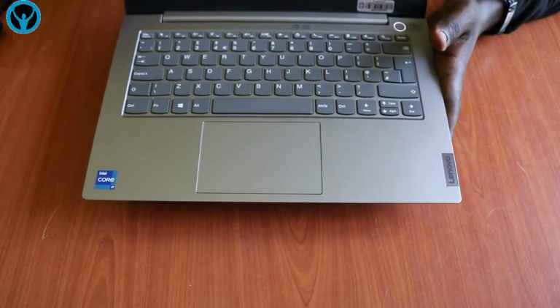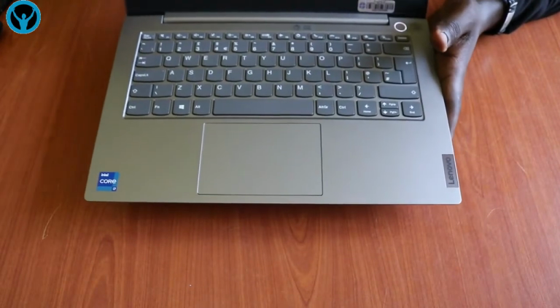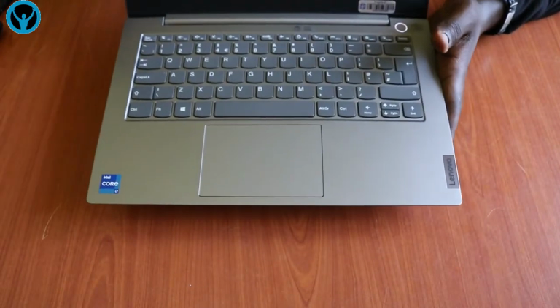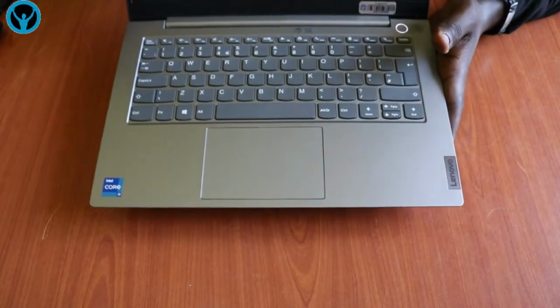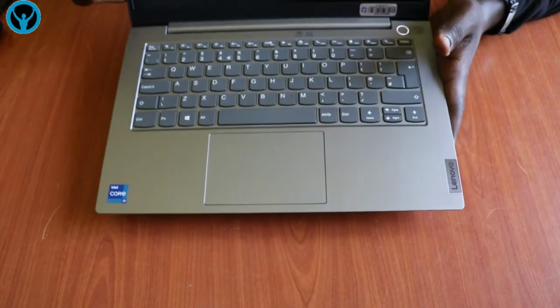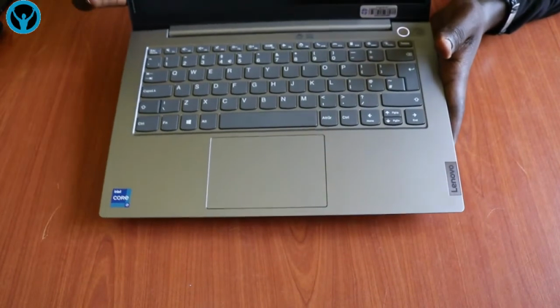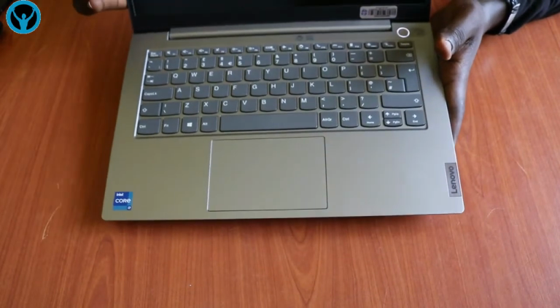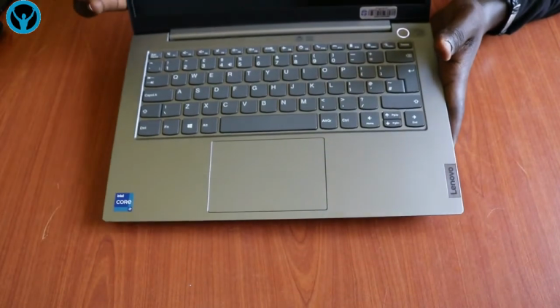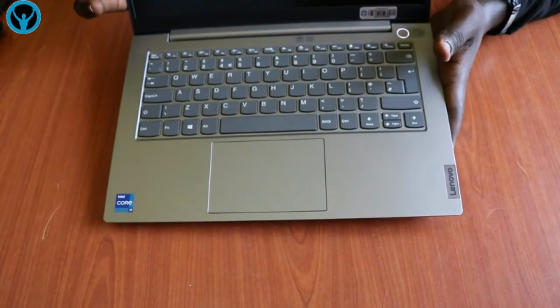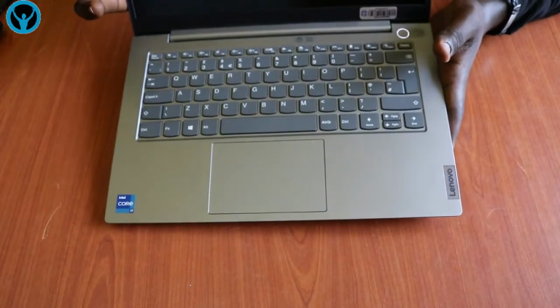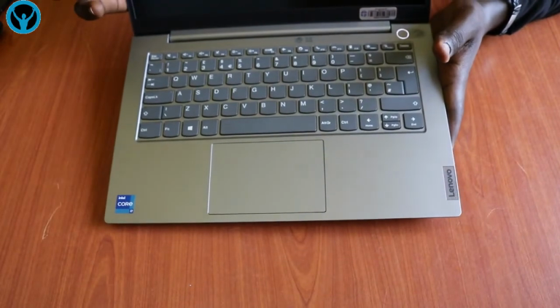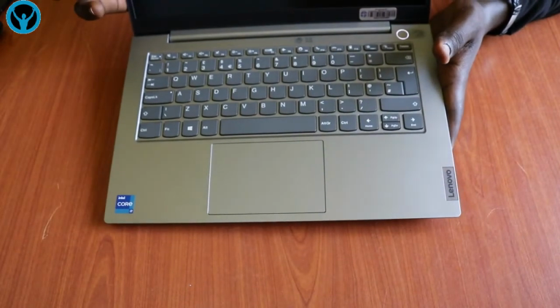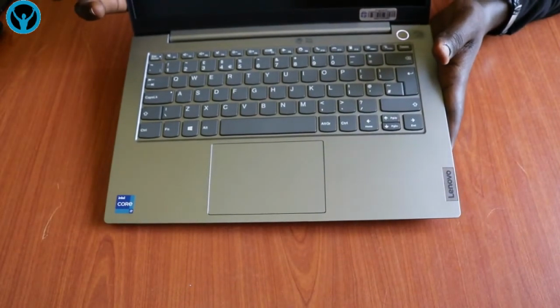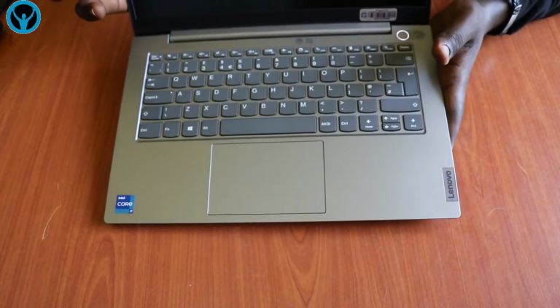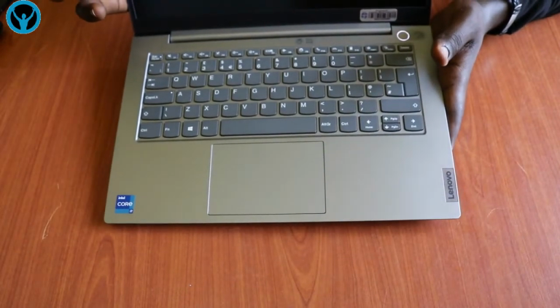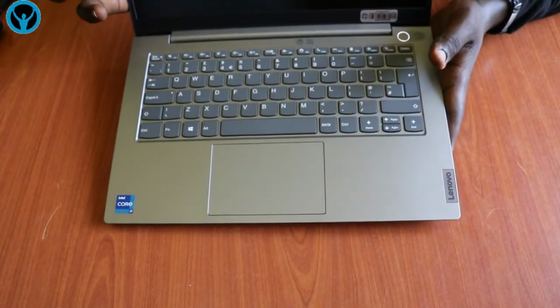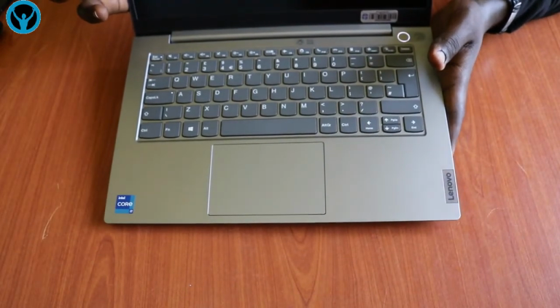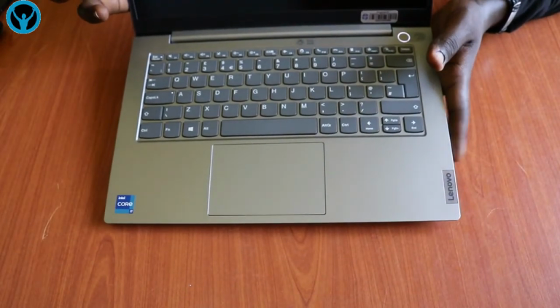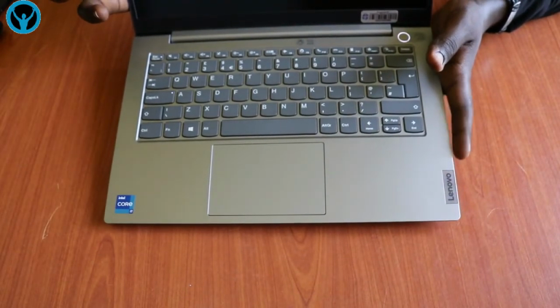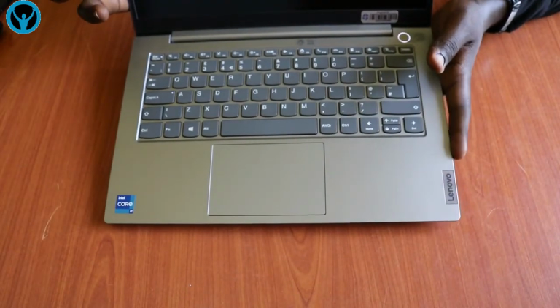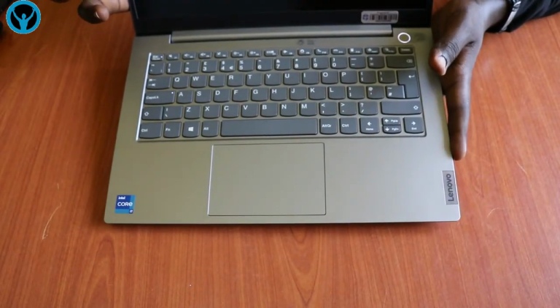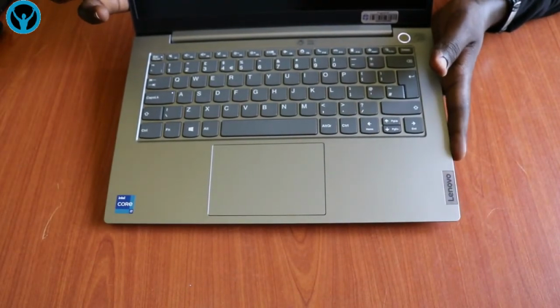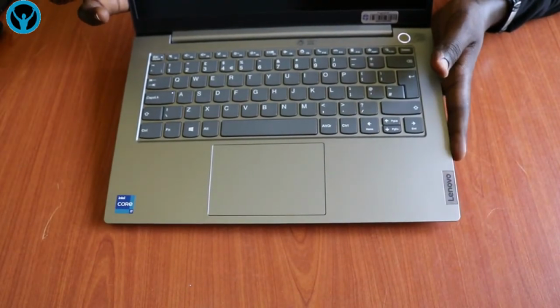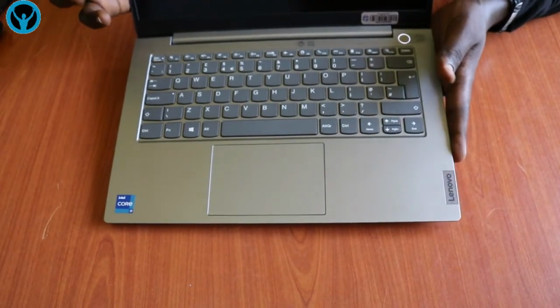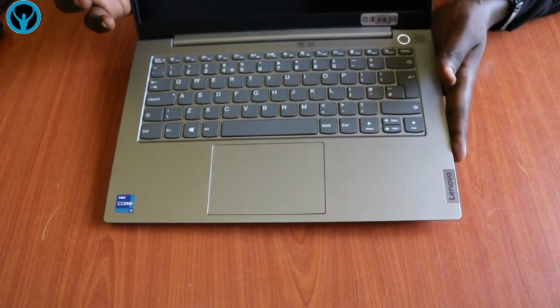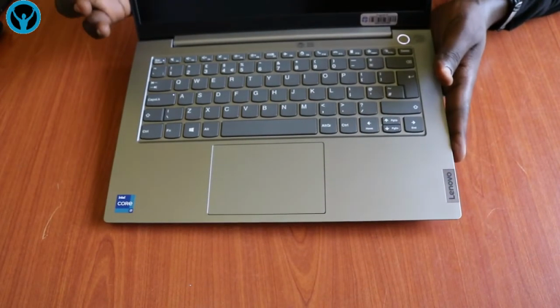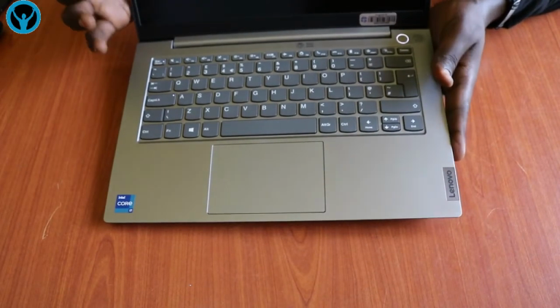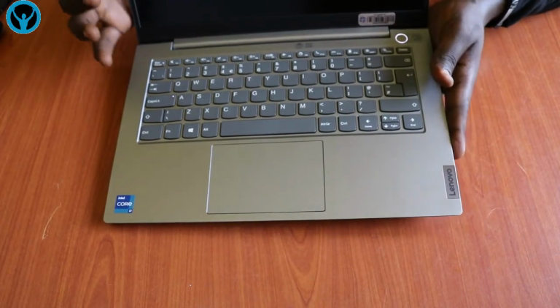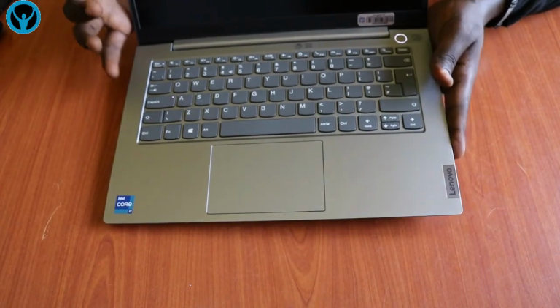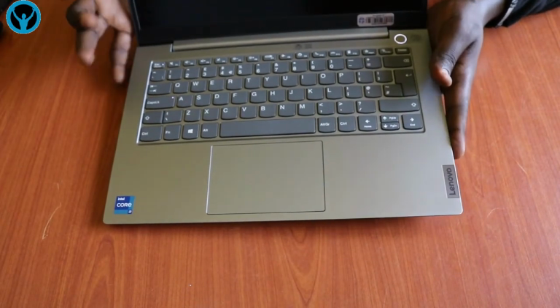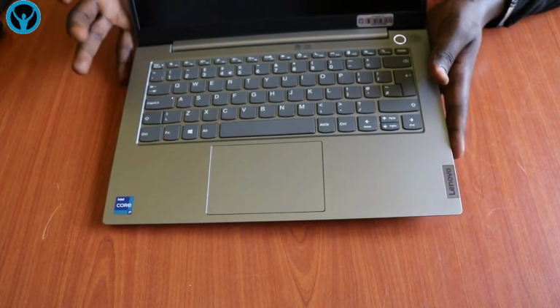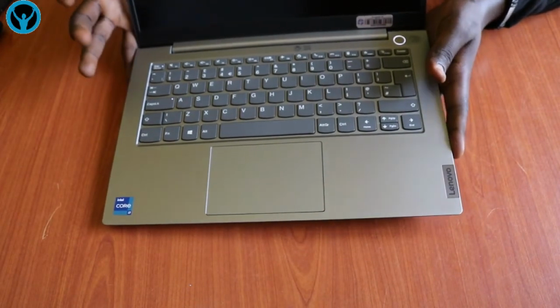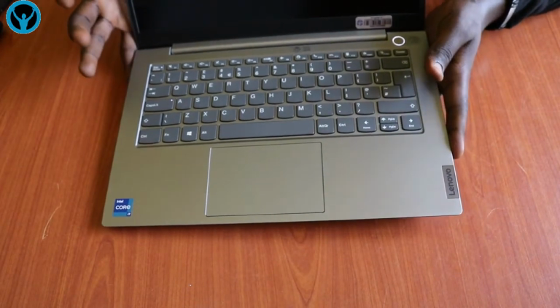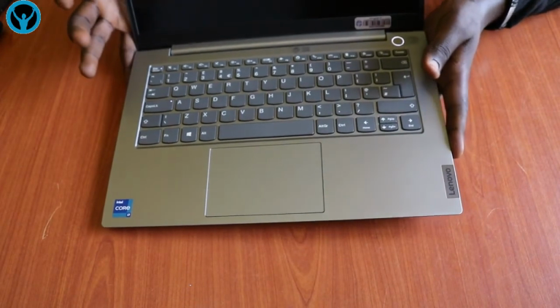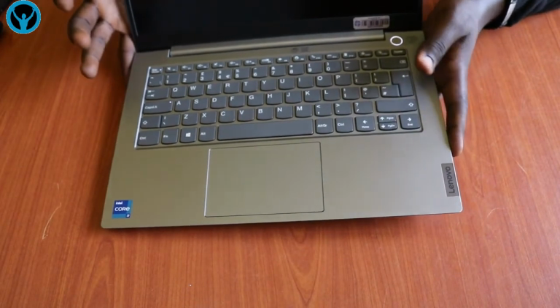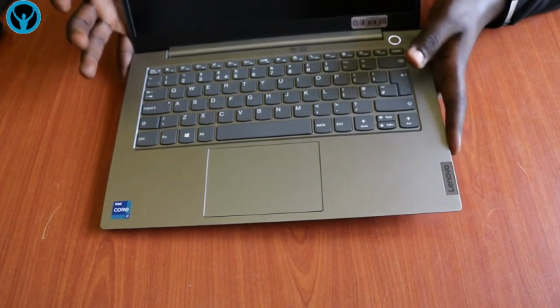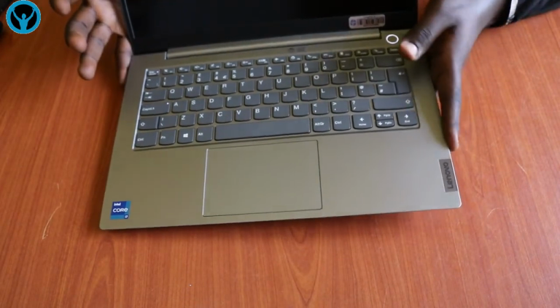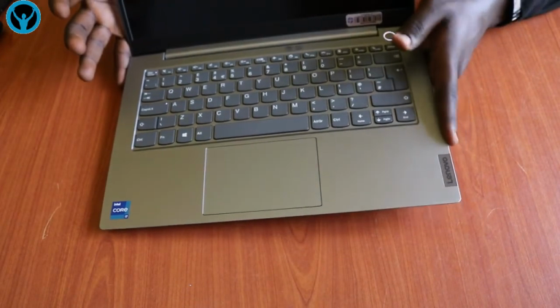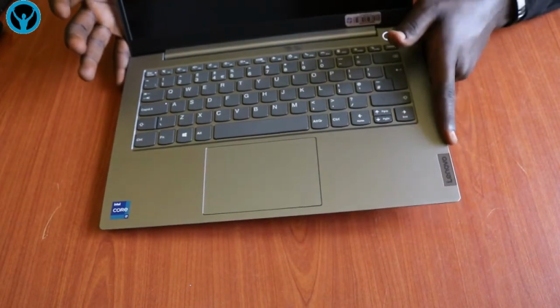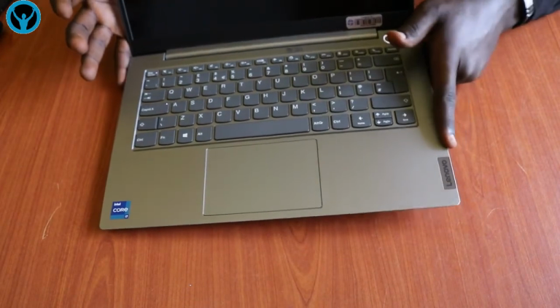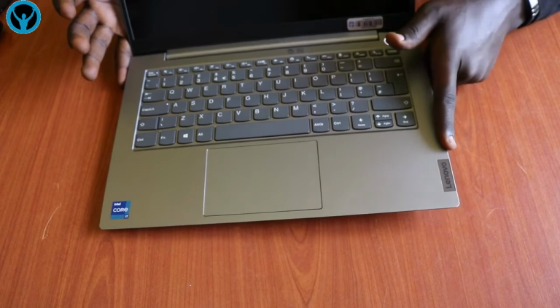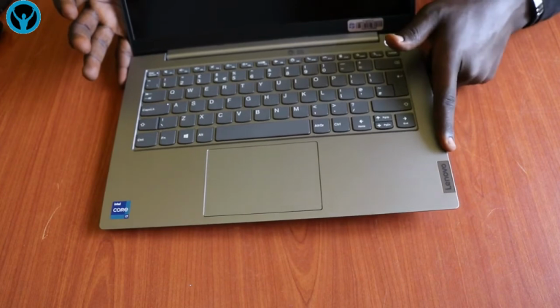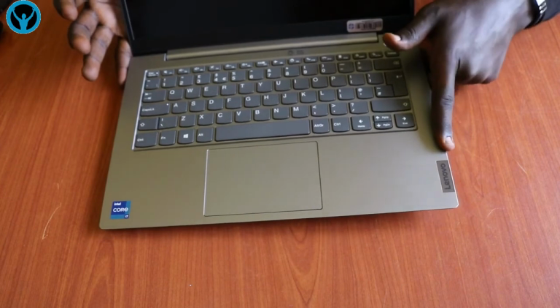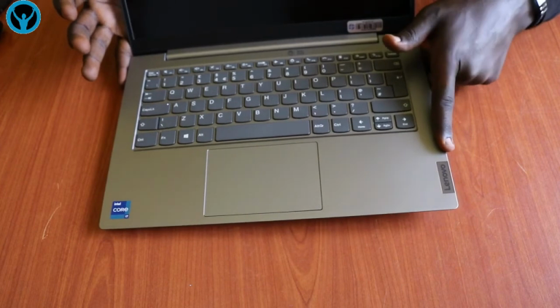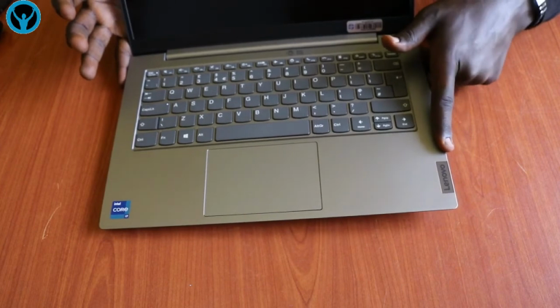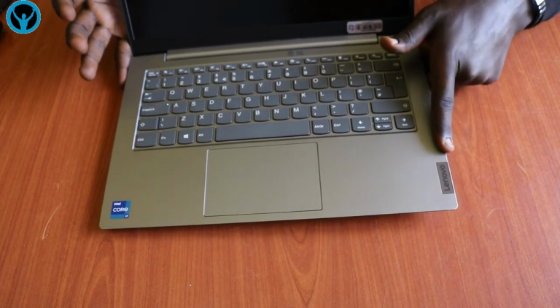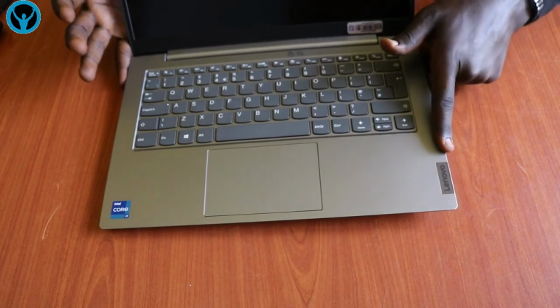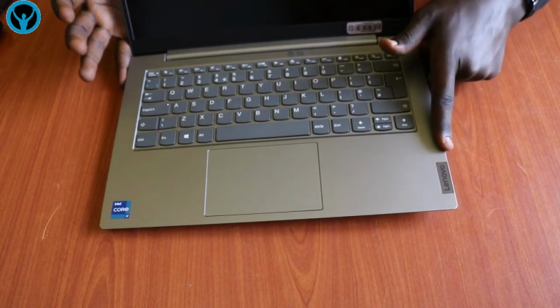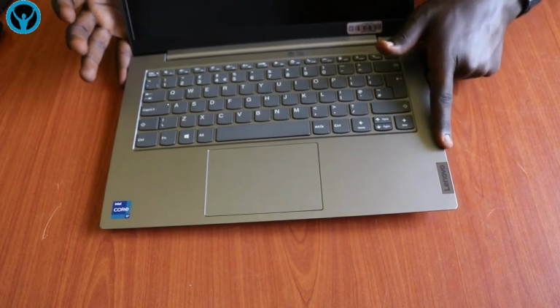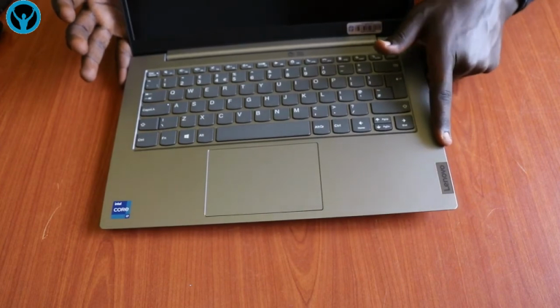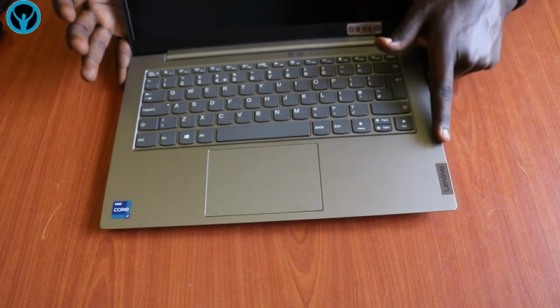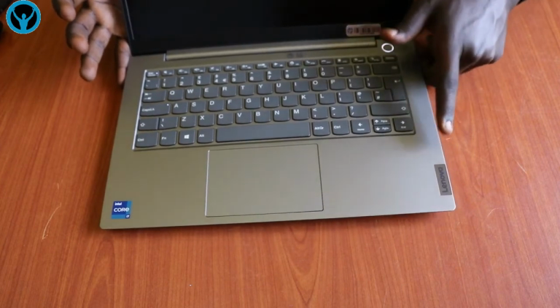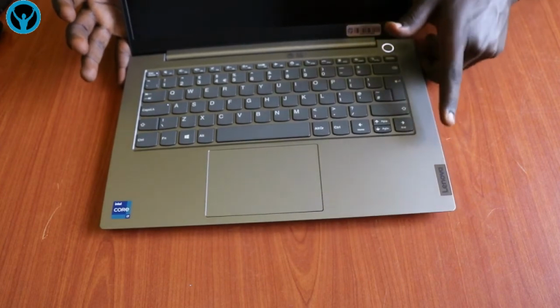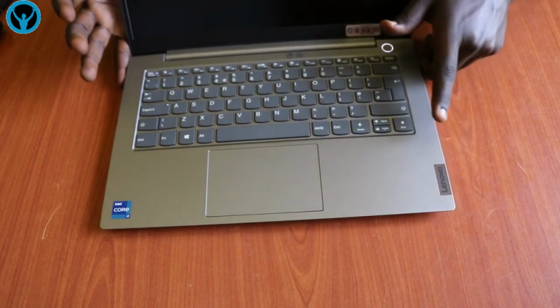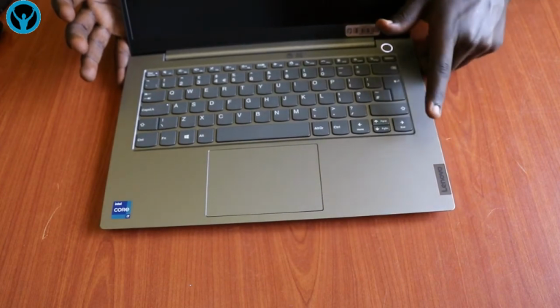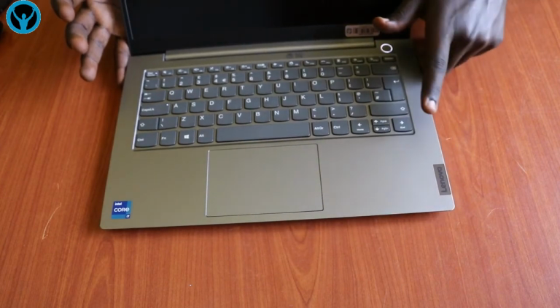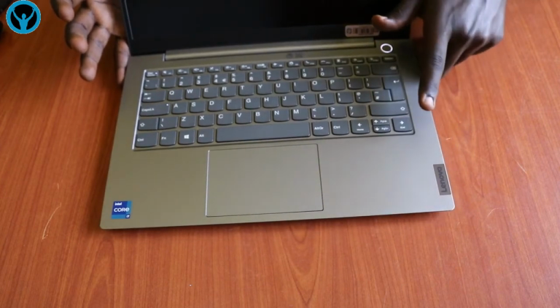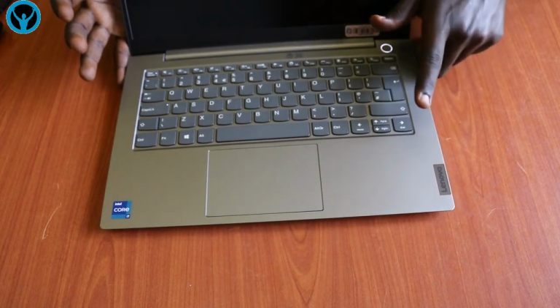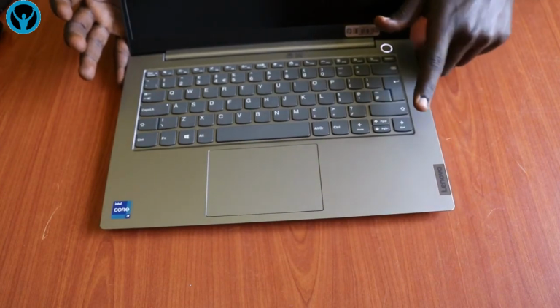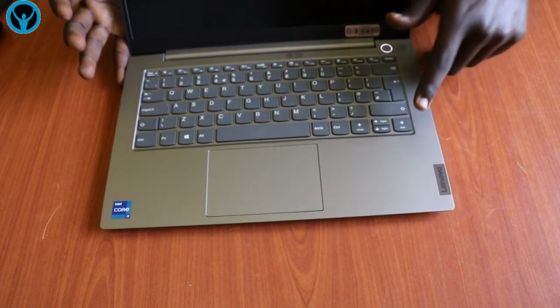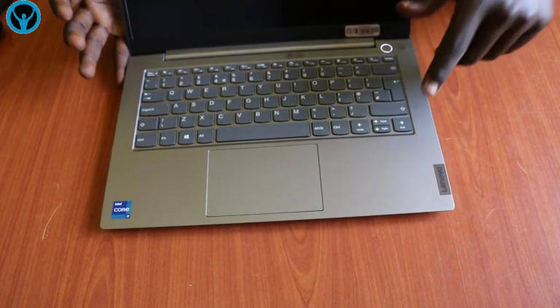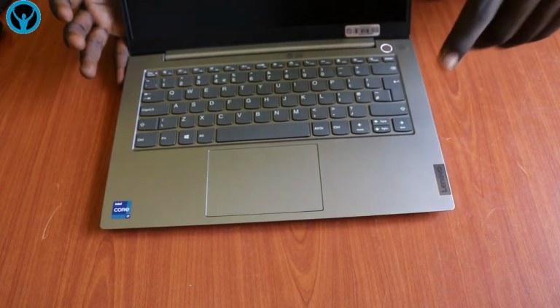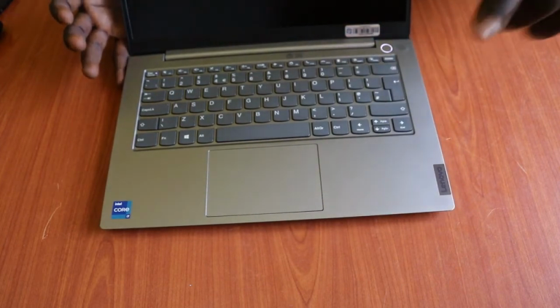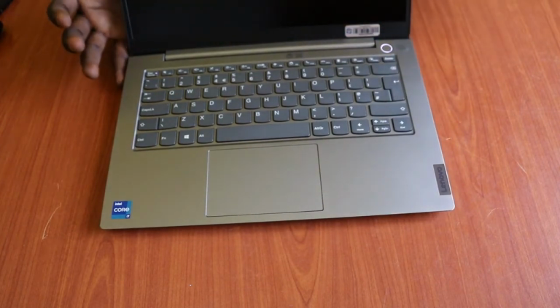So that is how we can always do those replacements and disassemble and reassemble this Lenovo ThinkBook 14 G2. And that's it for this video — thank you so much.